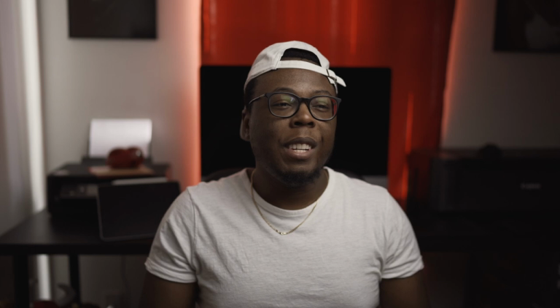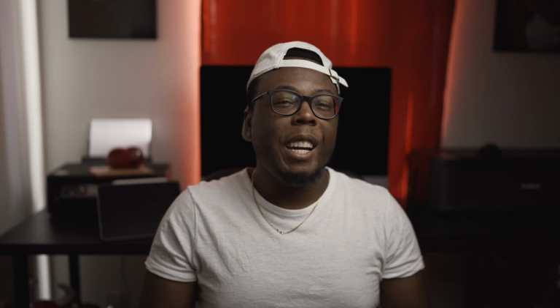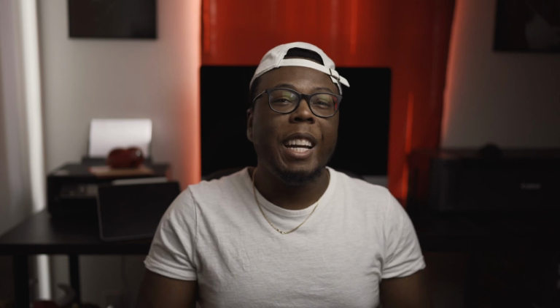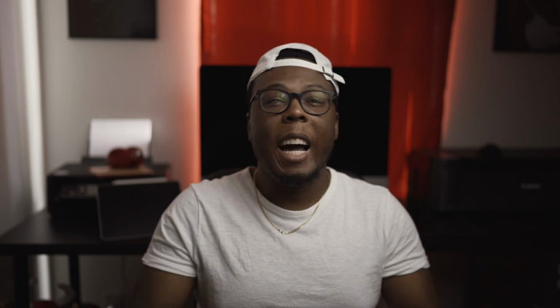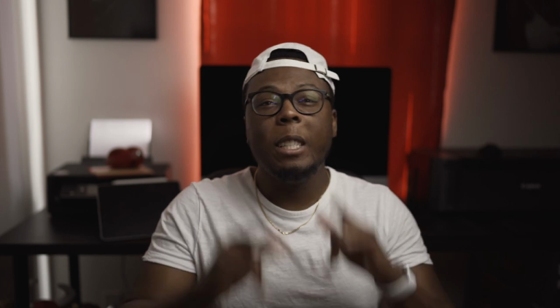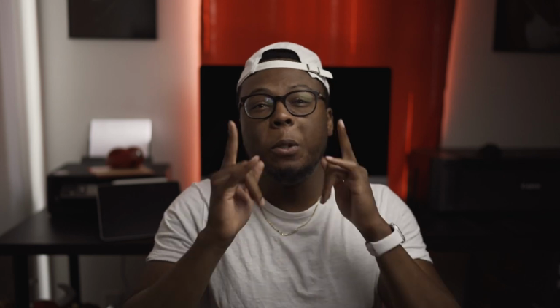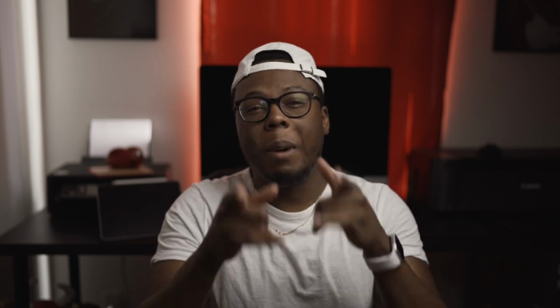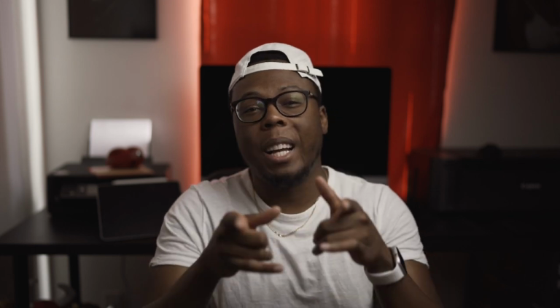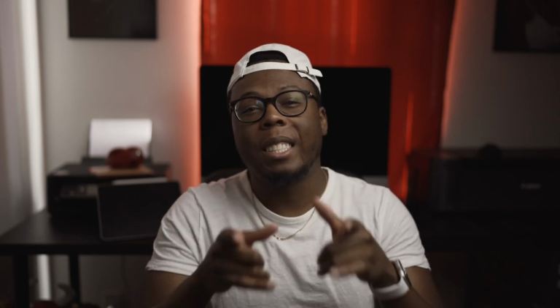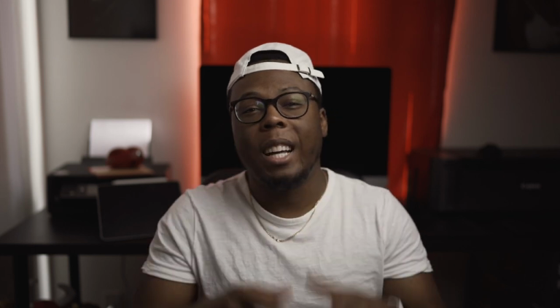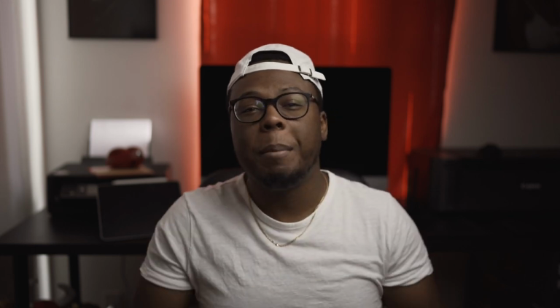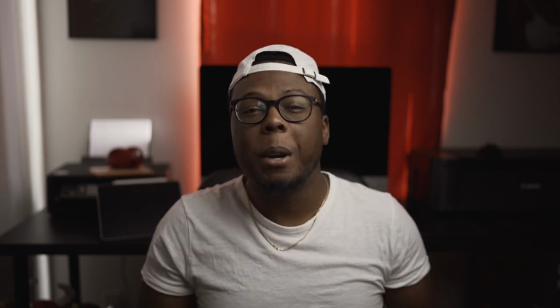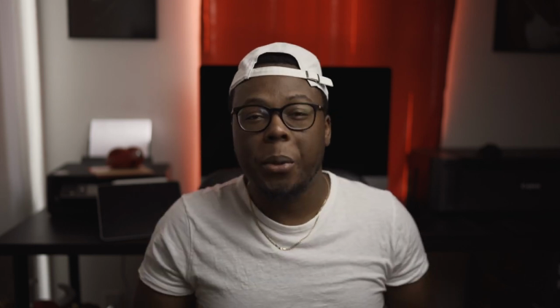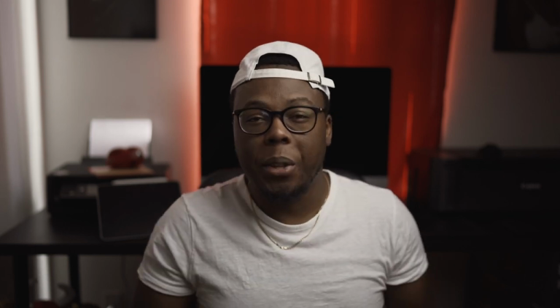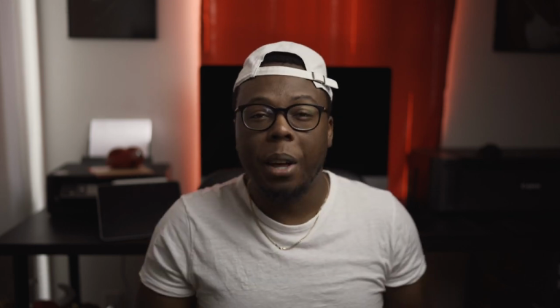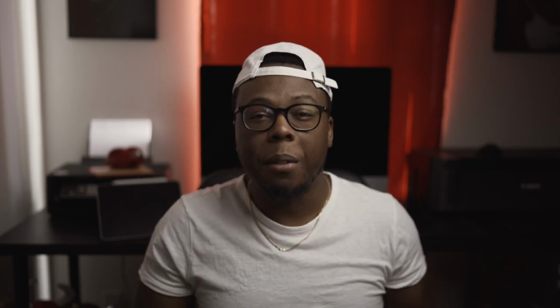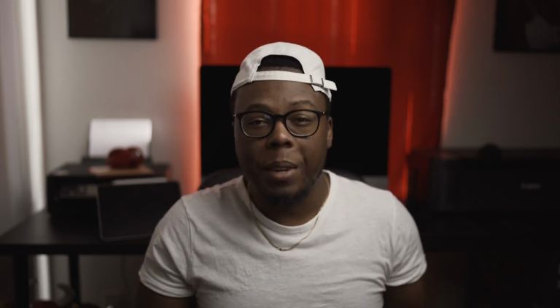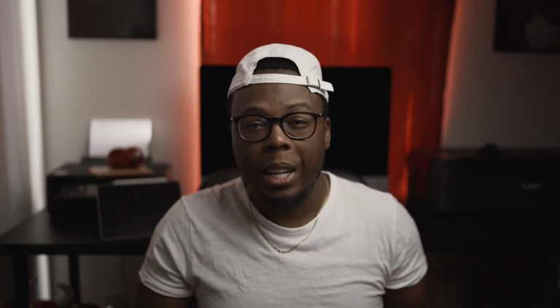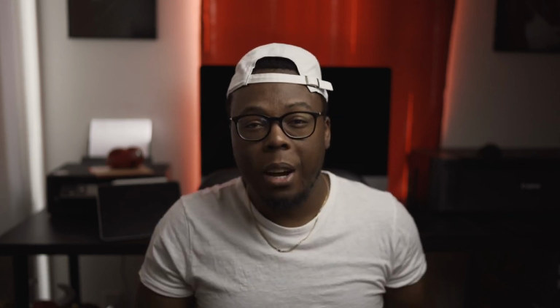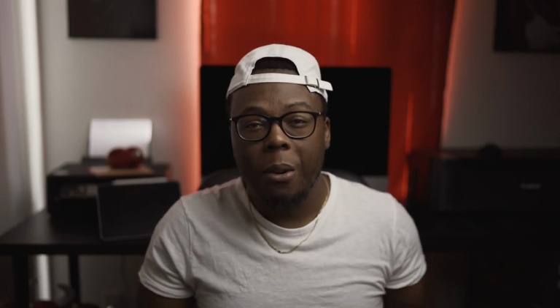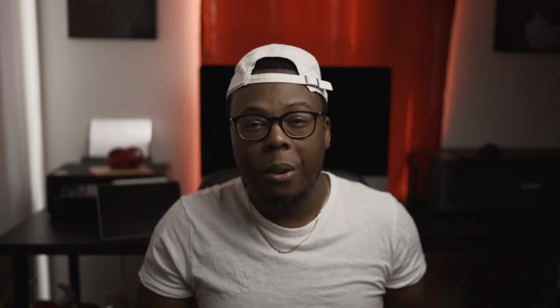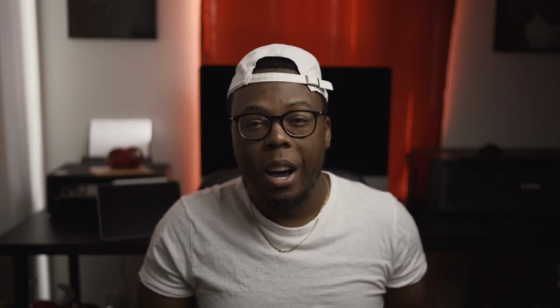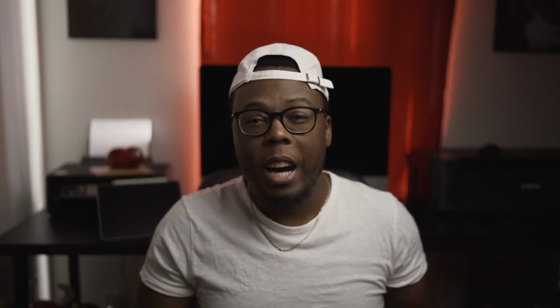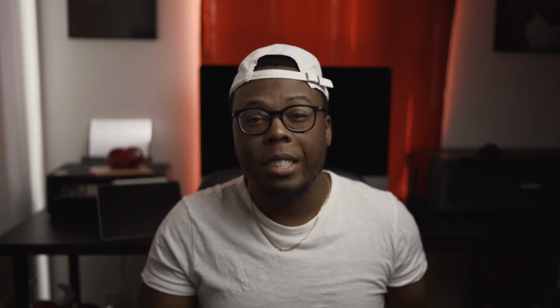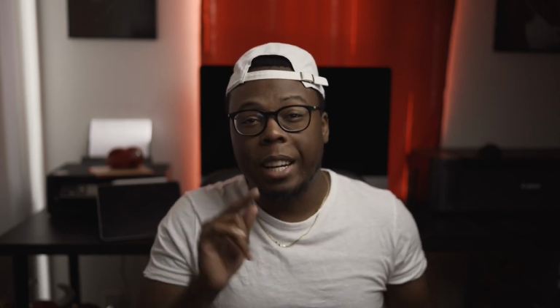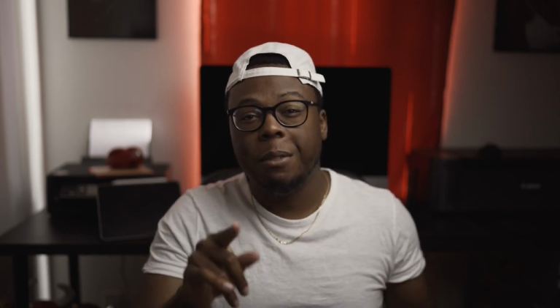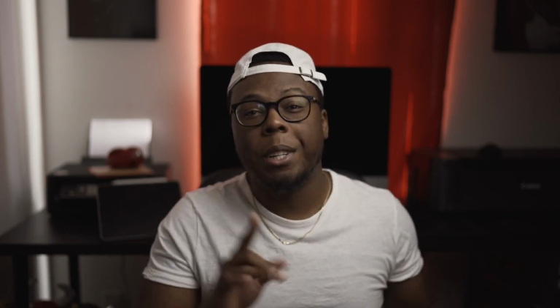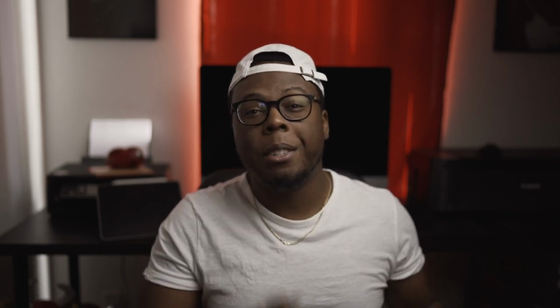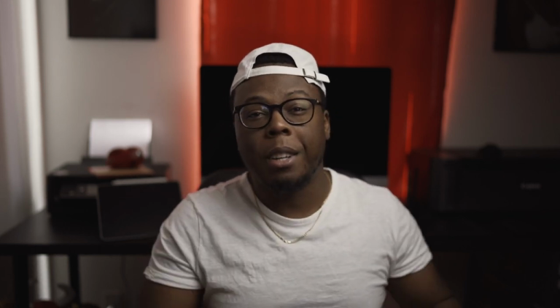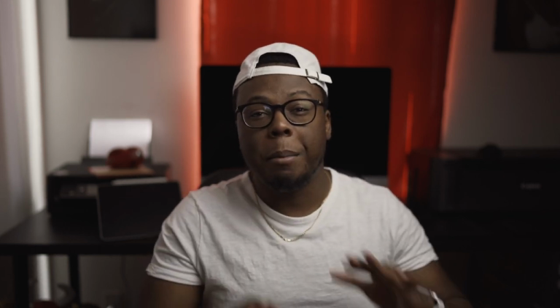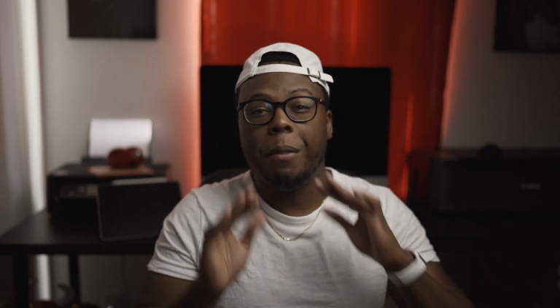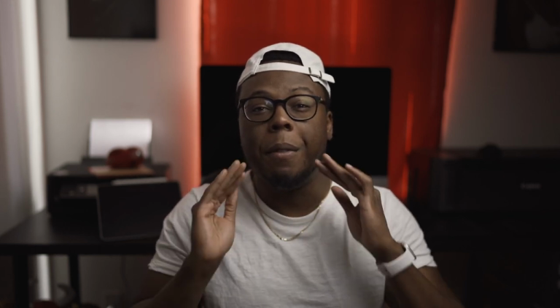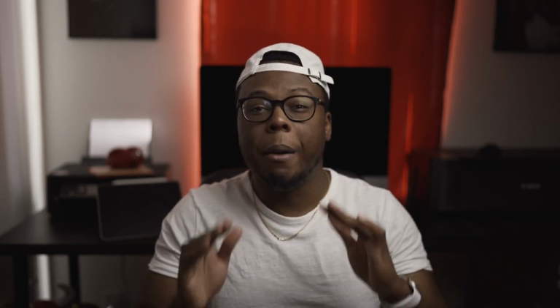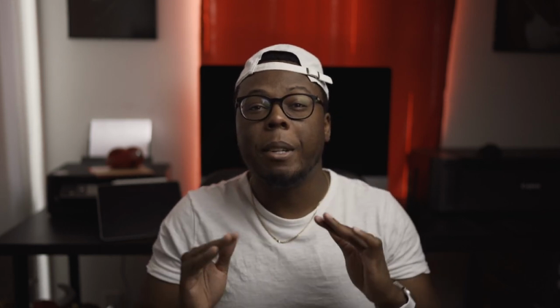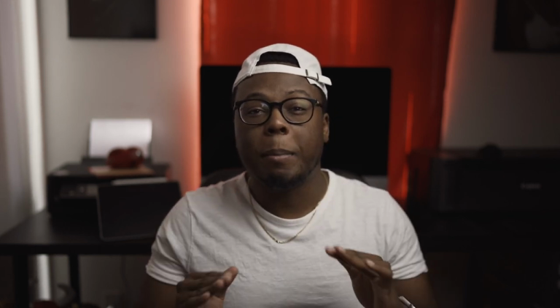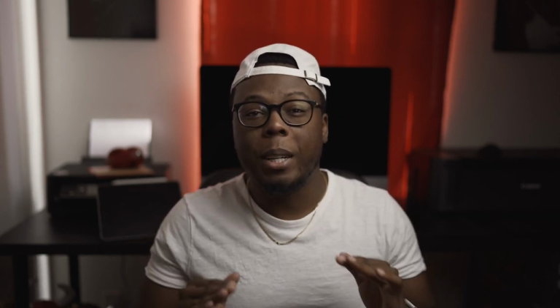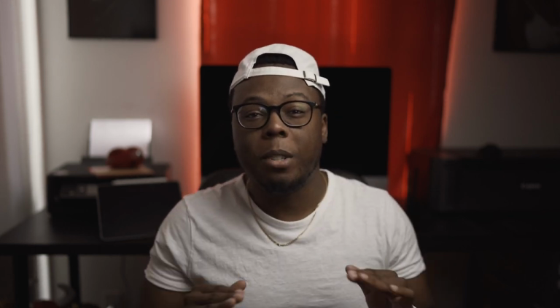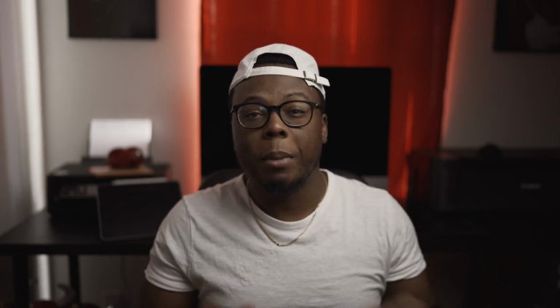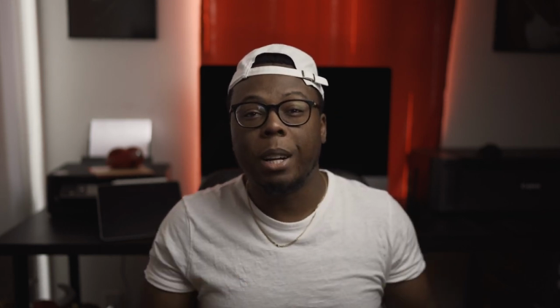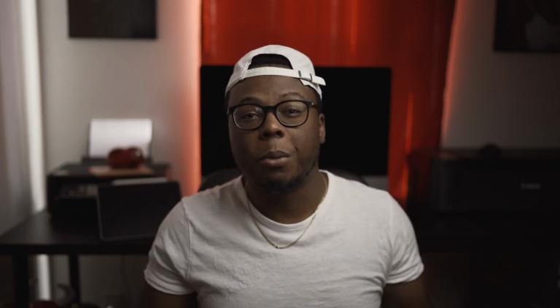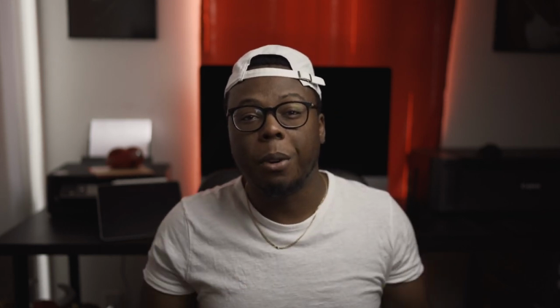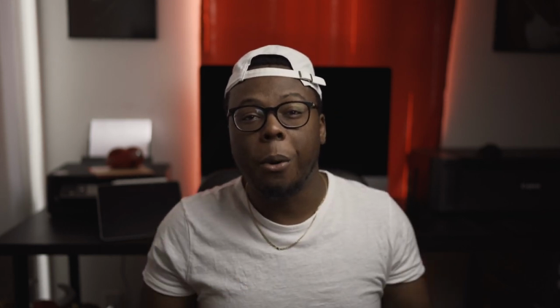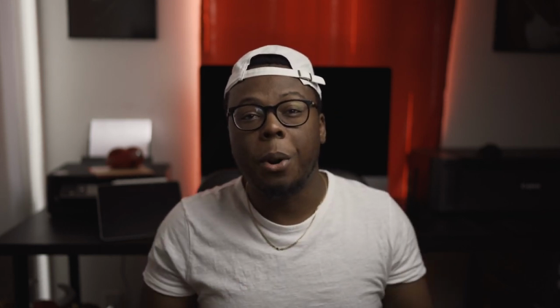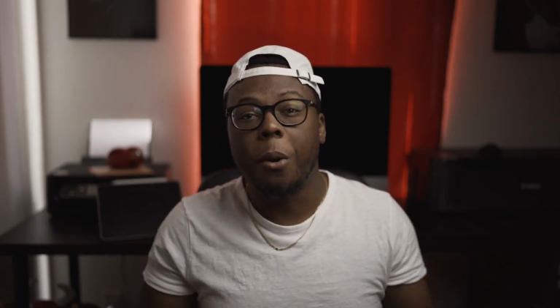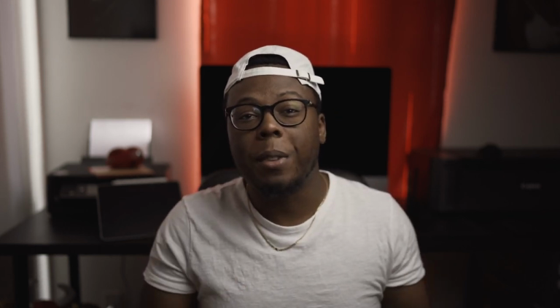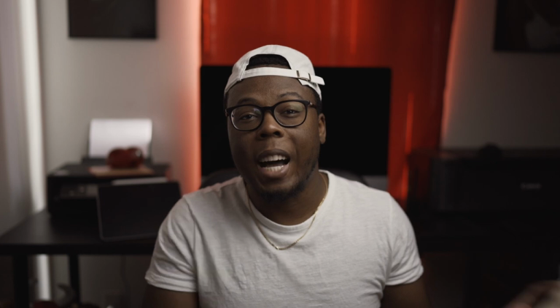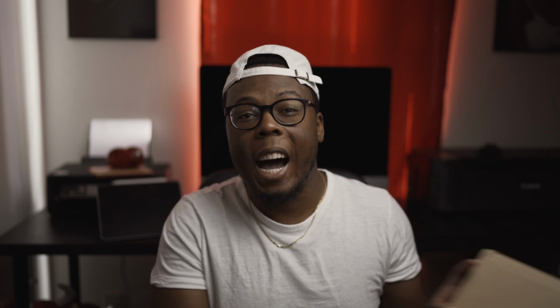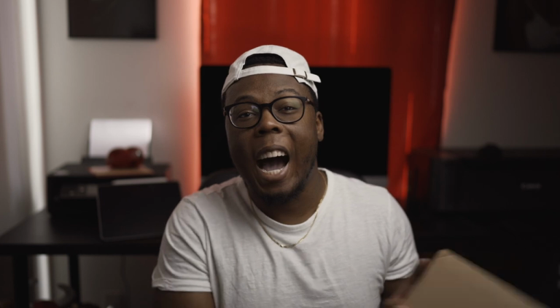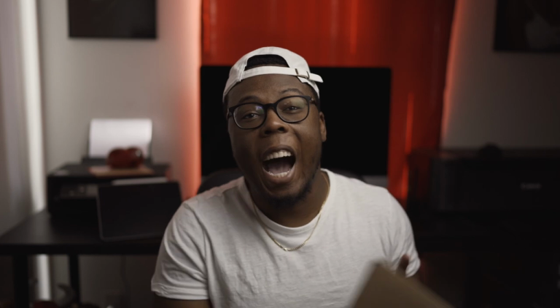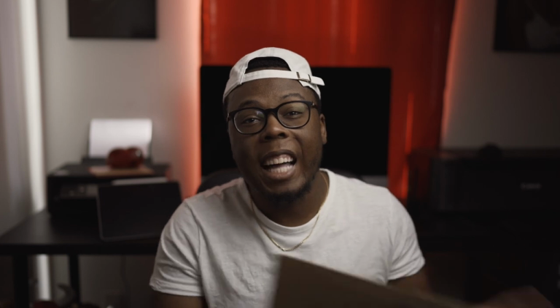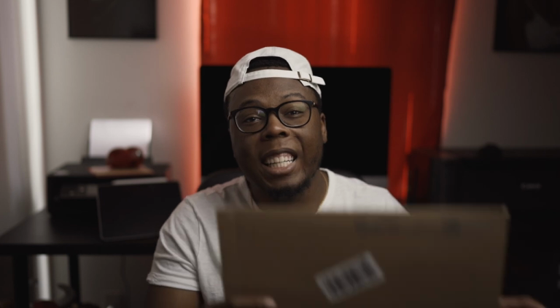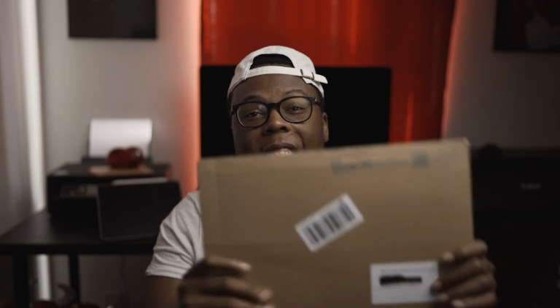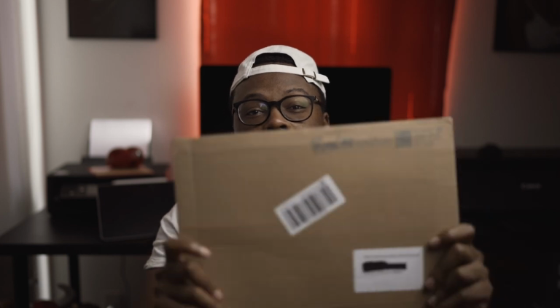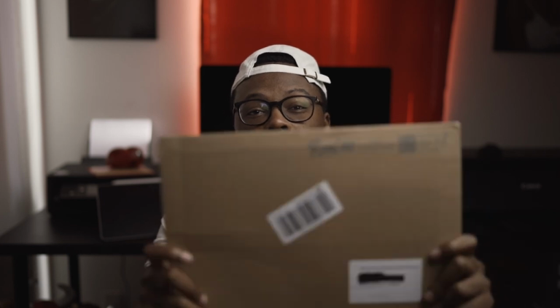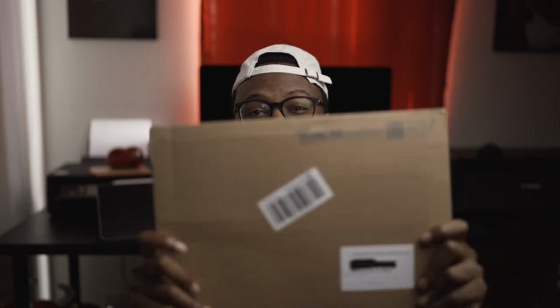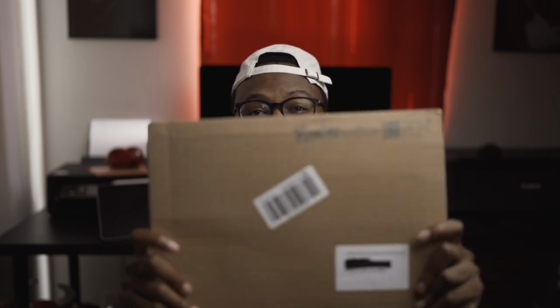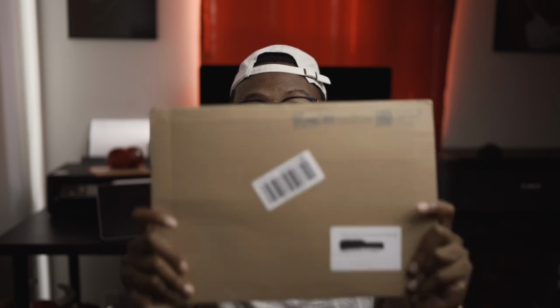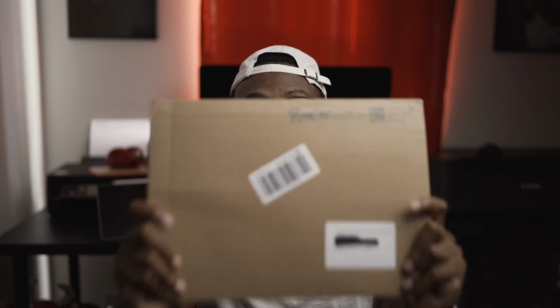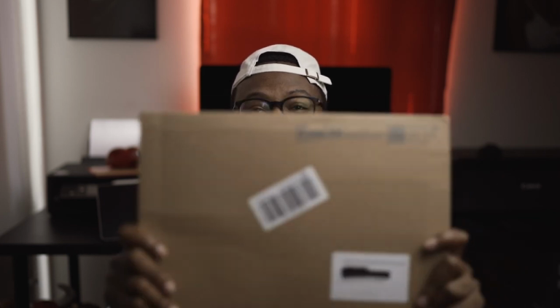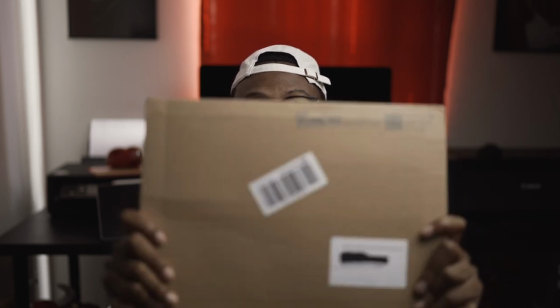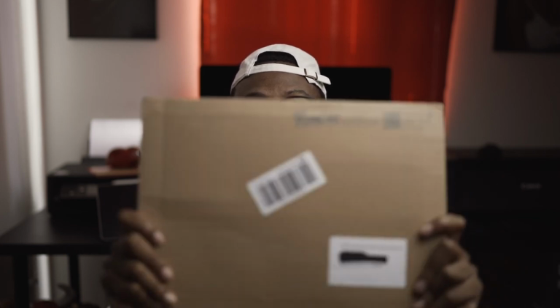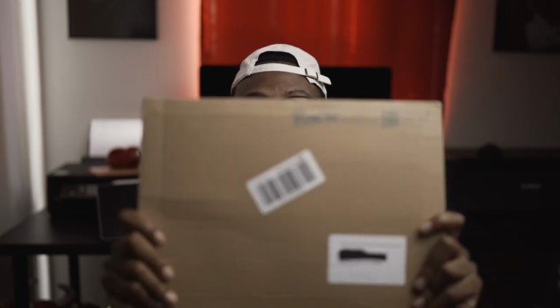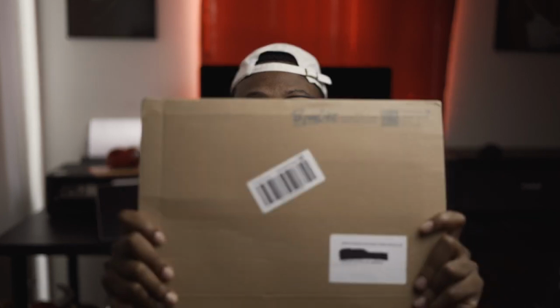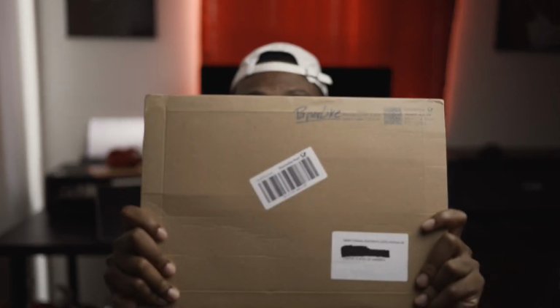Hey guys, Lumanas Time here with another video. Today's video is going to be very special because we're going over the highly coveted Paperlike.